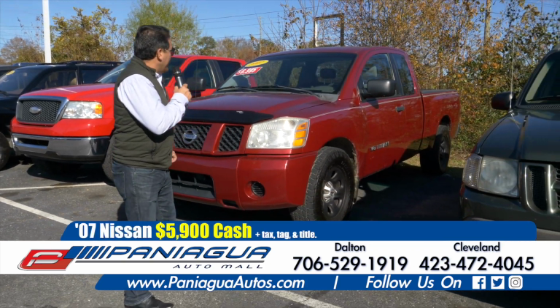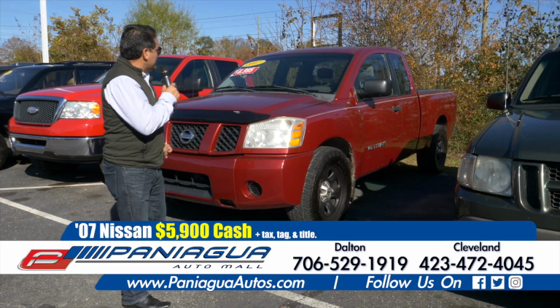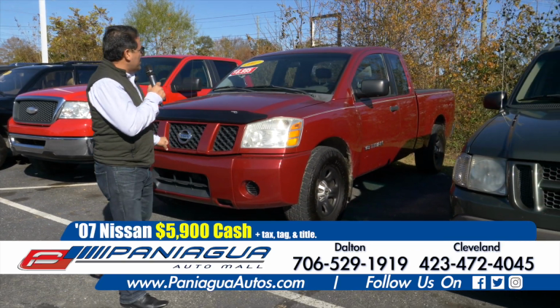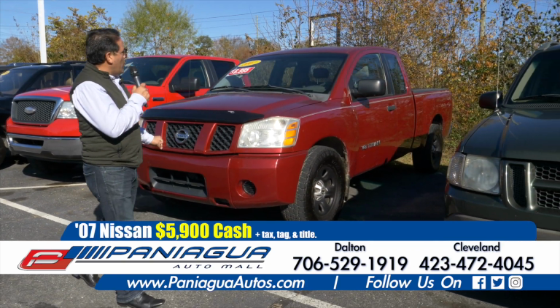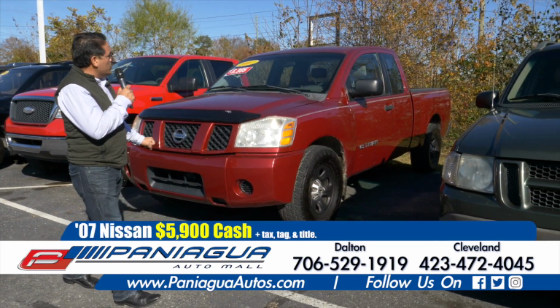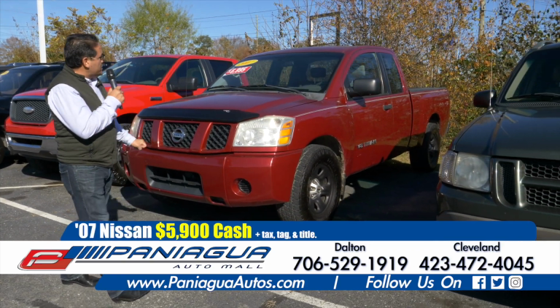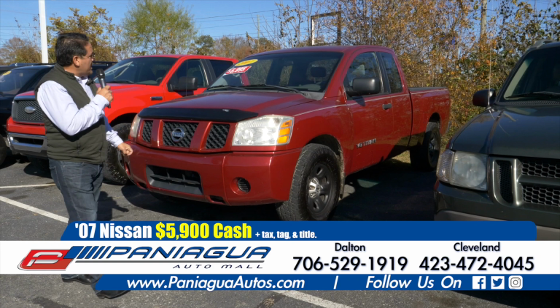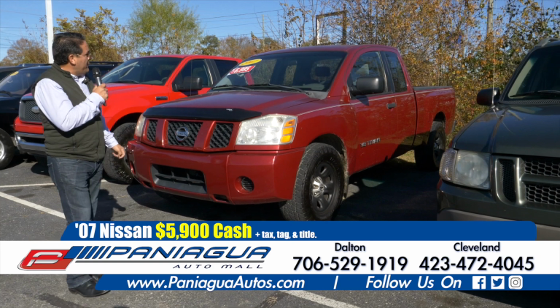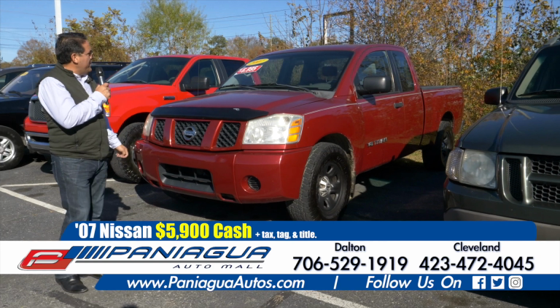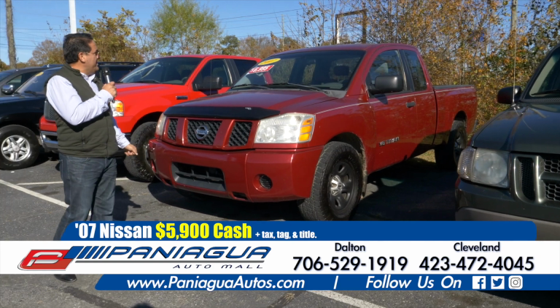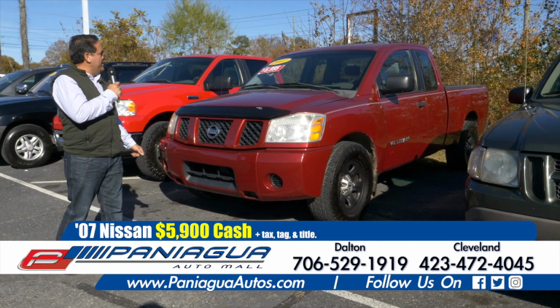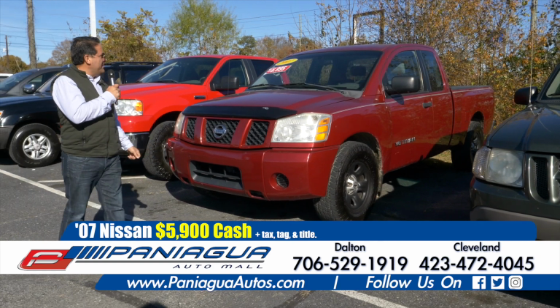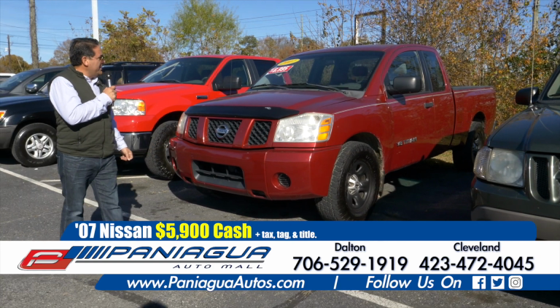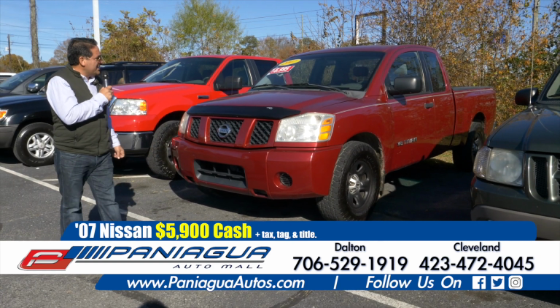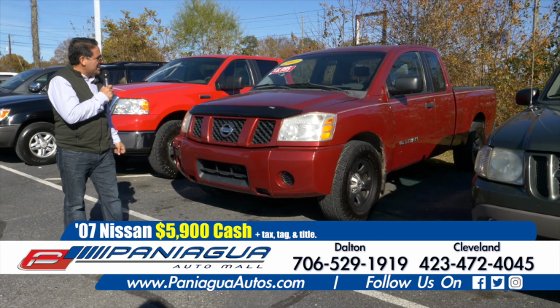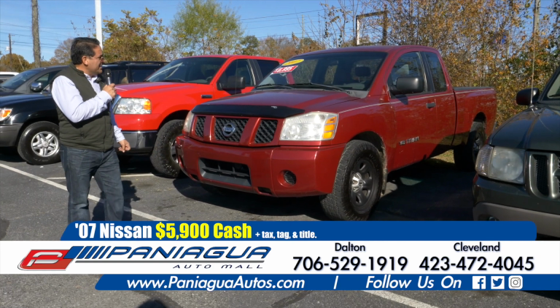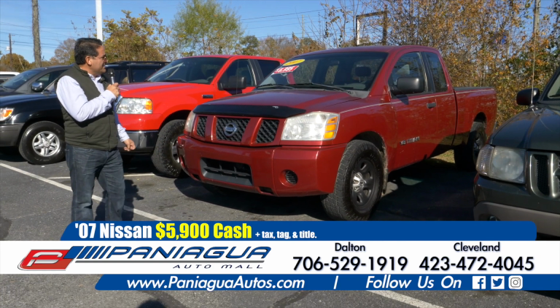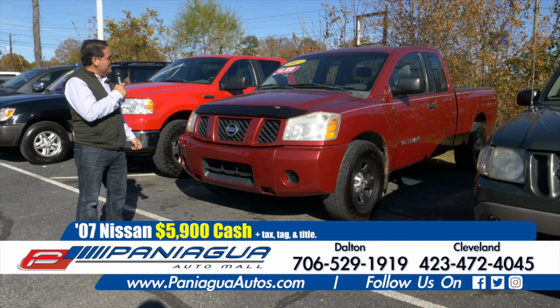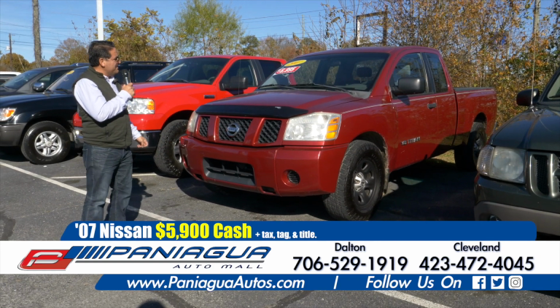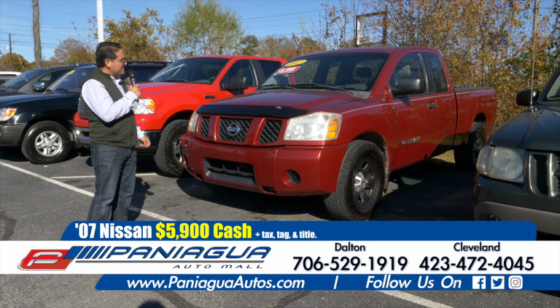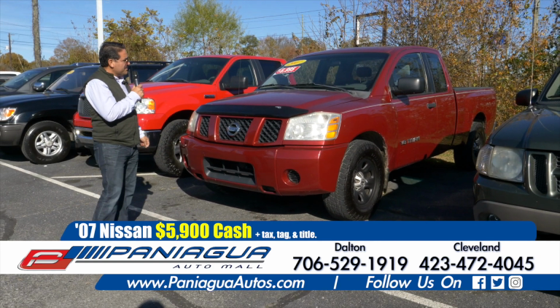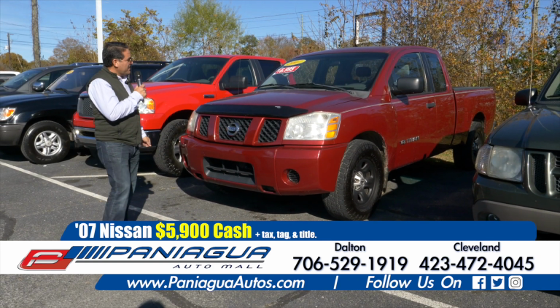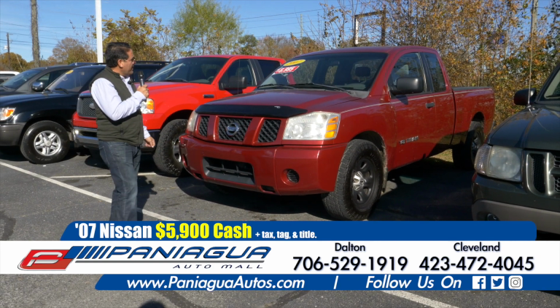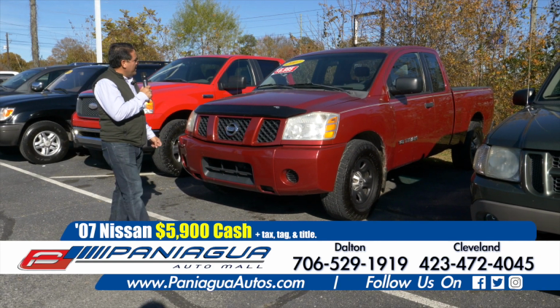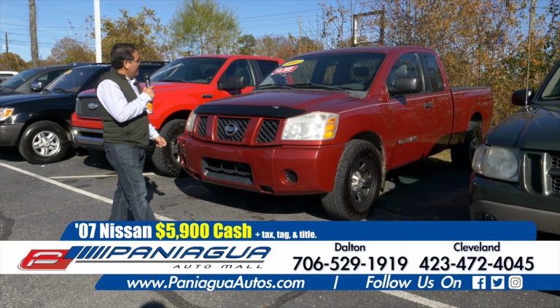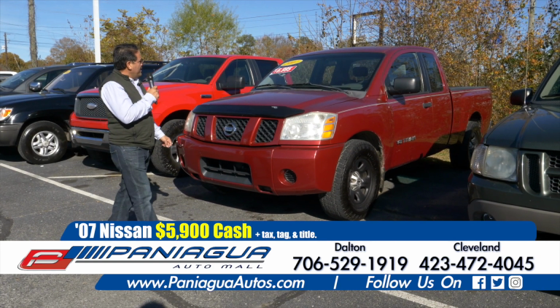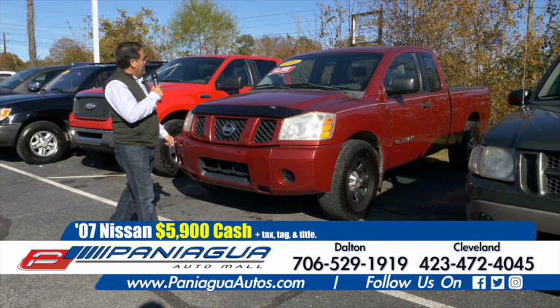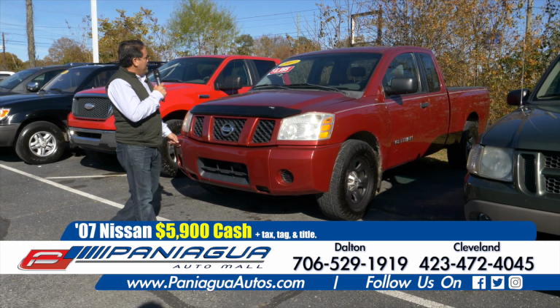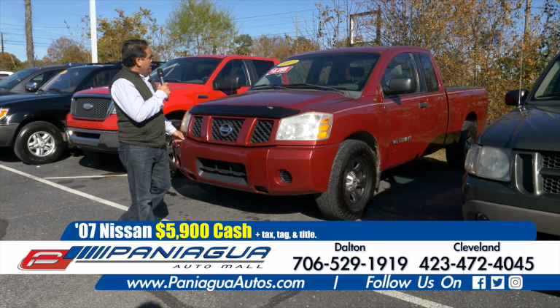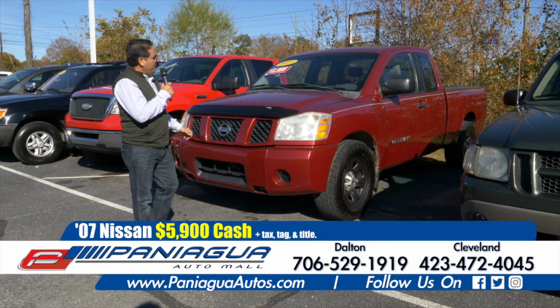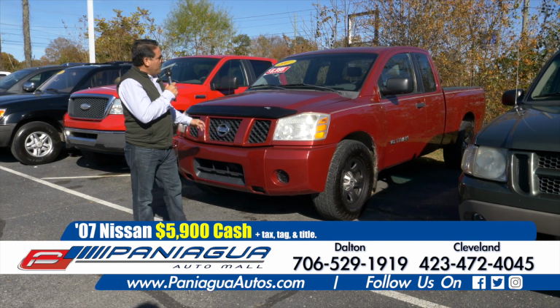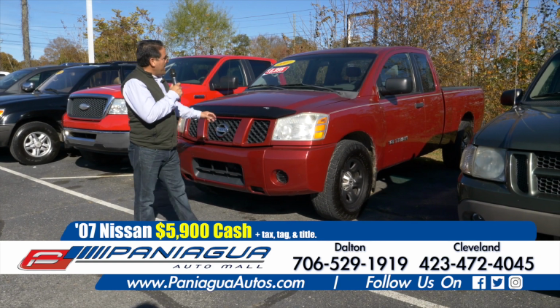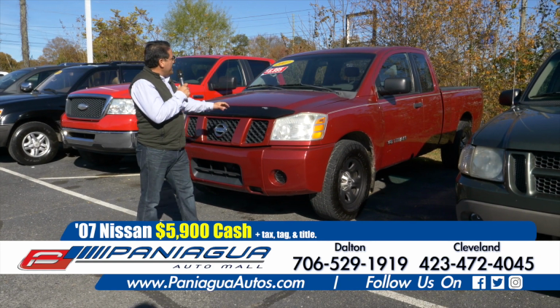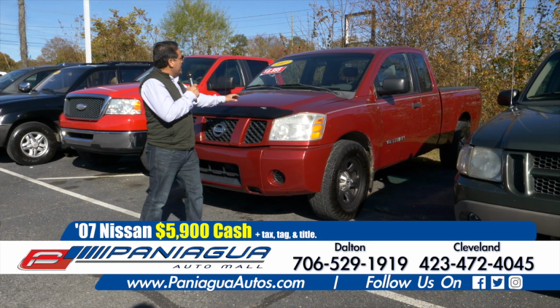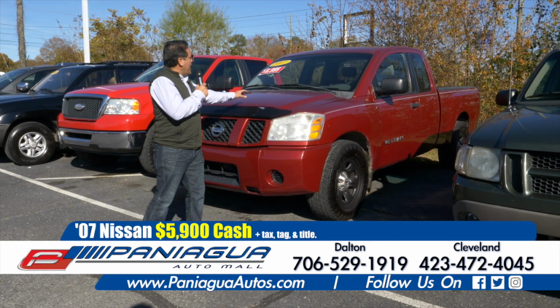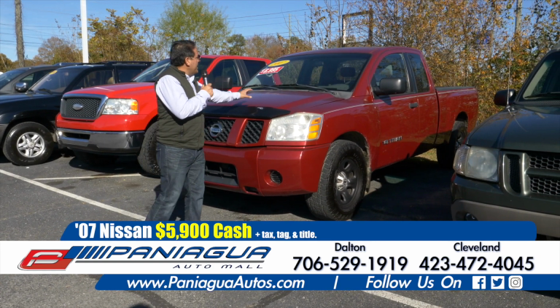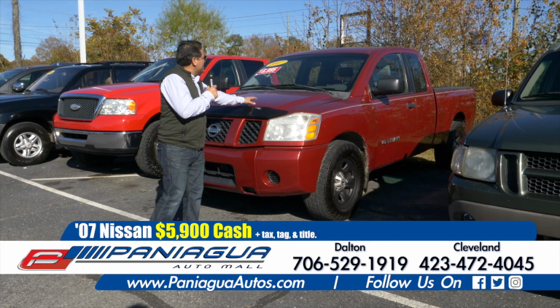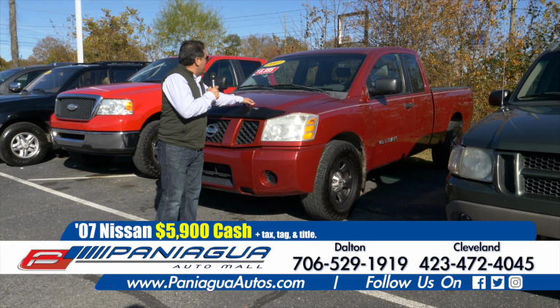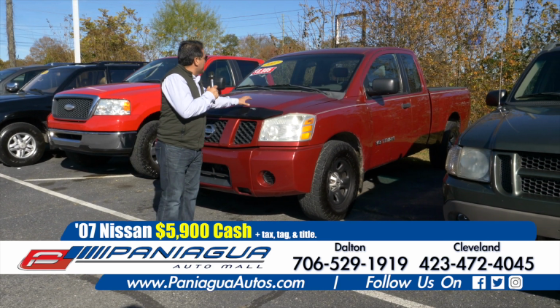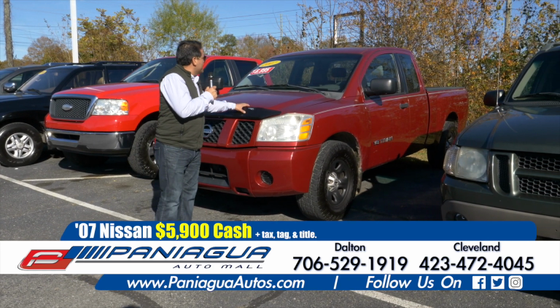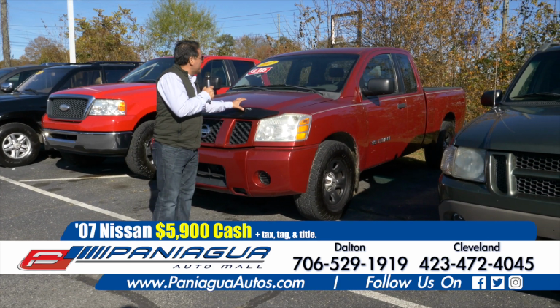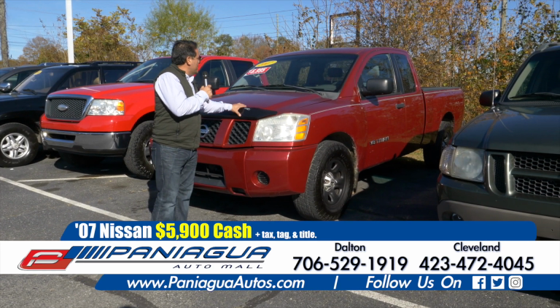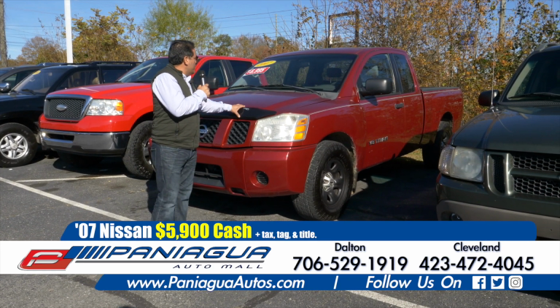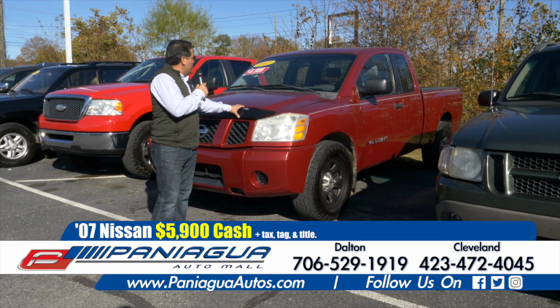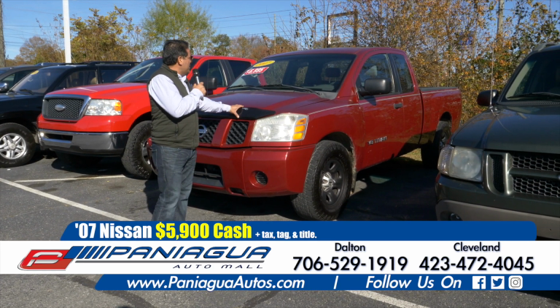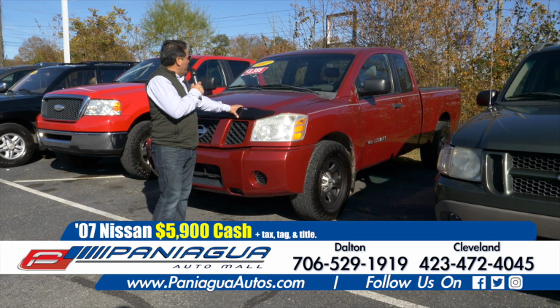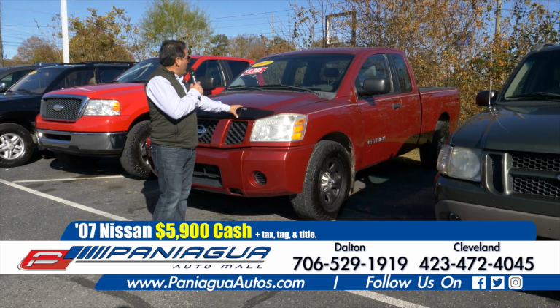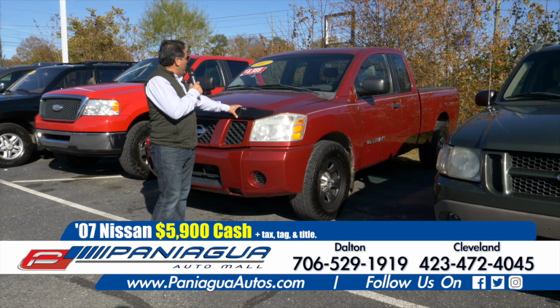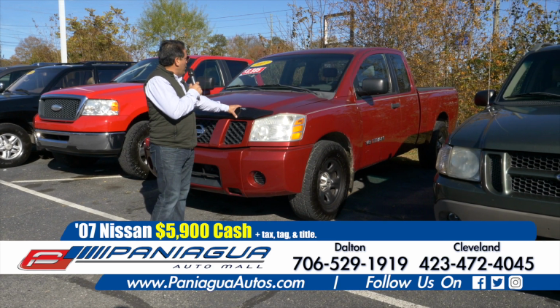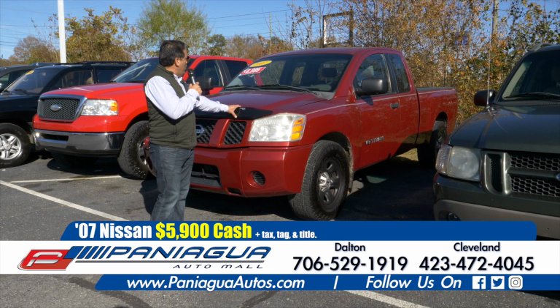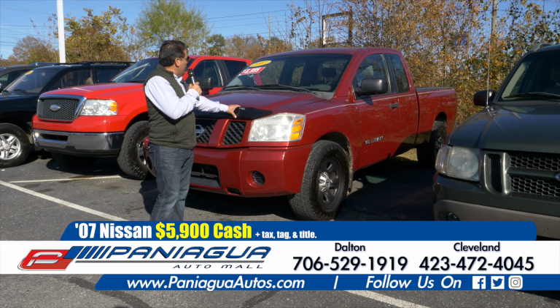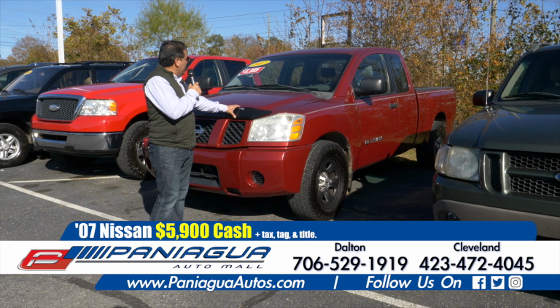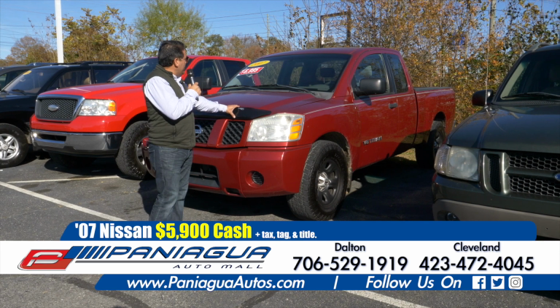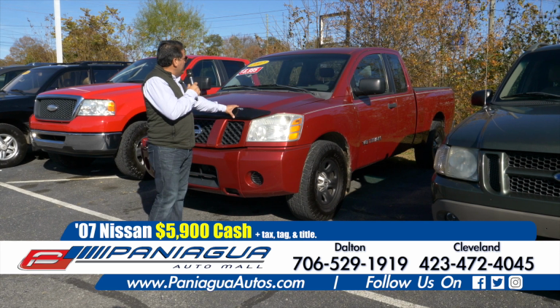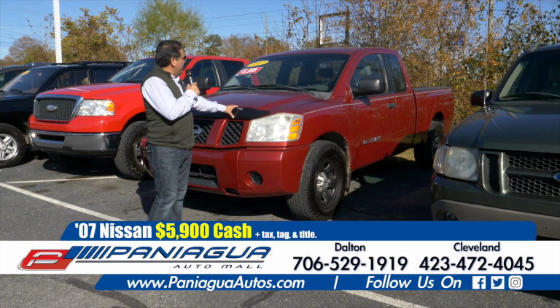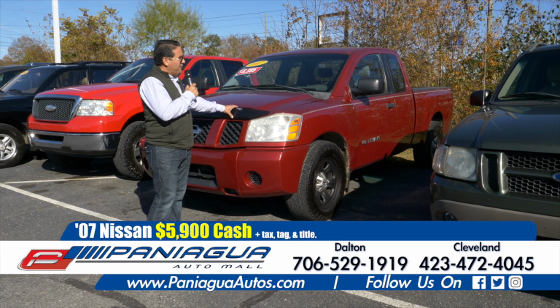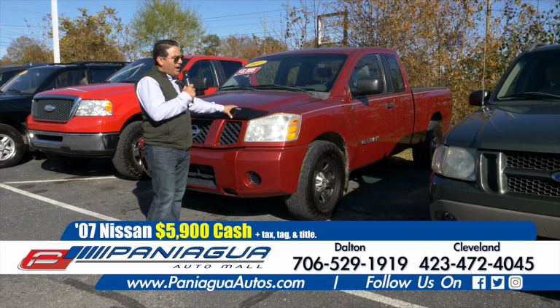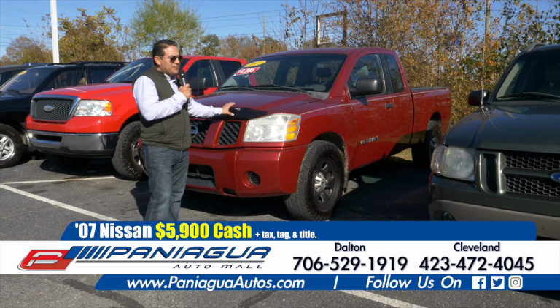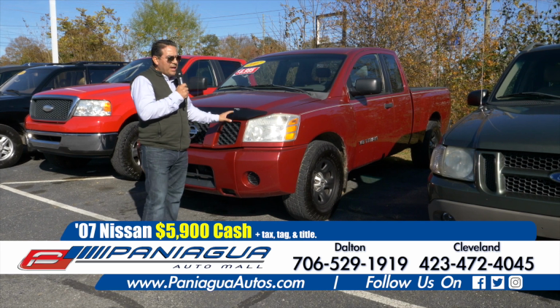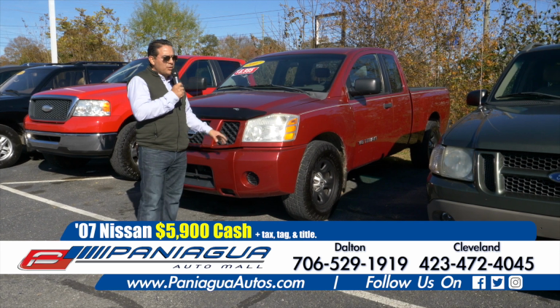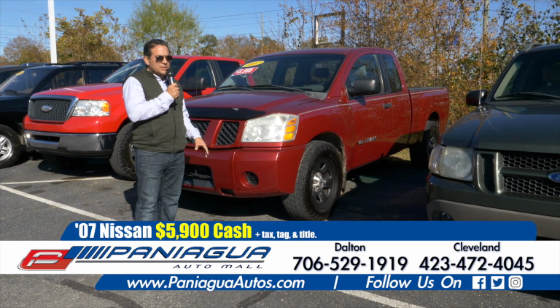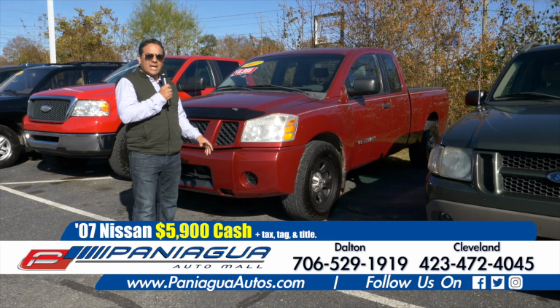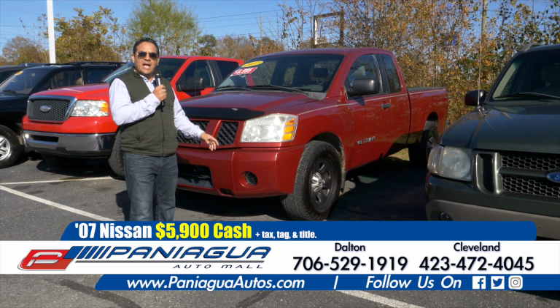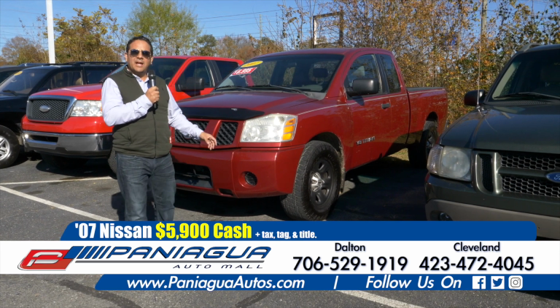Nice 07 Nissan. If you buy it cash, I can sell you this for only $5,900.